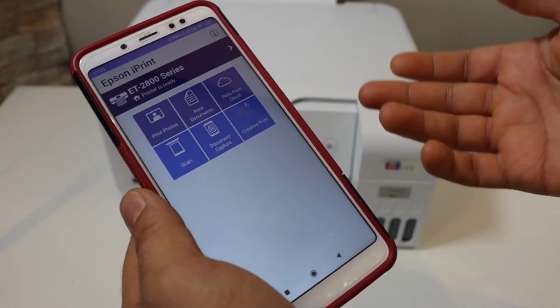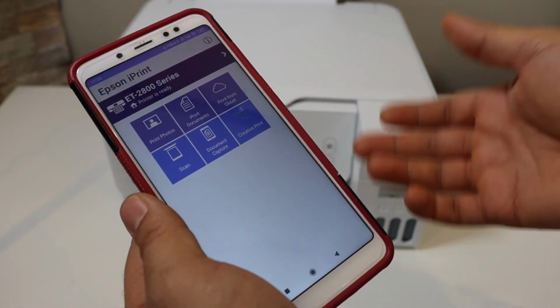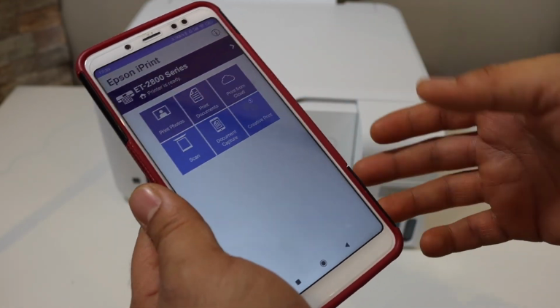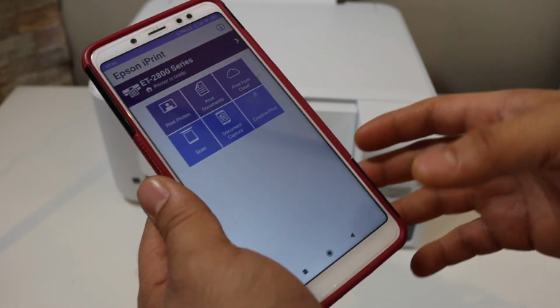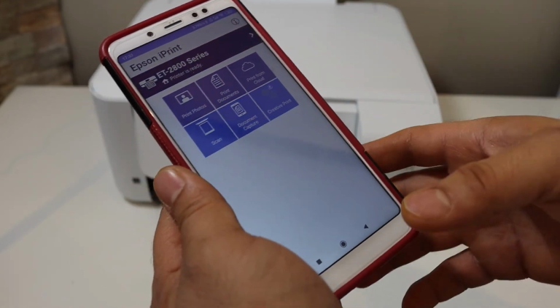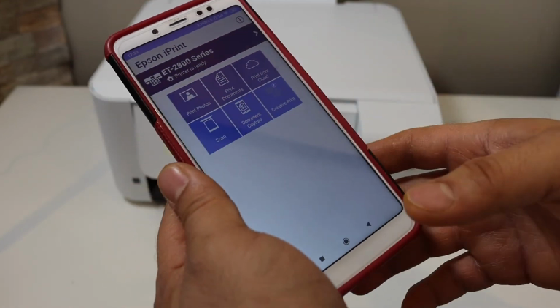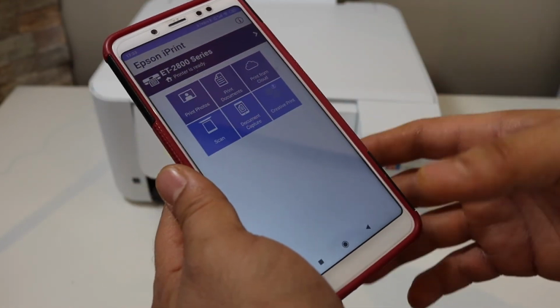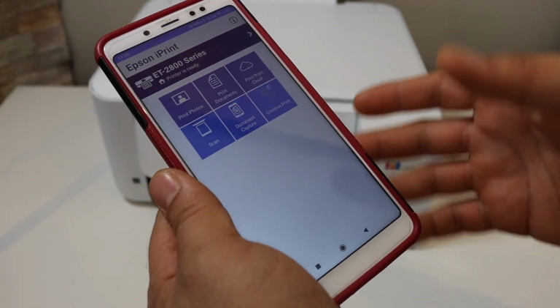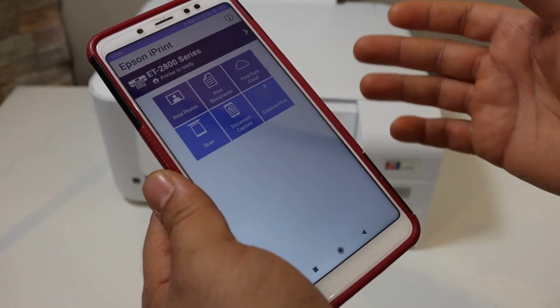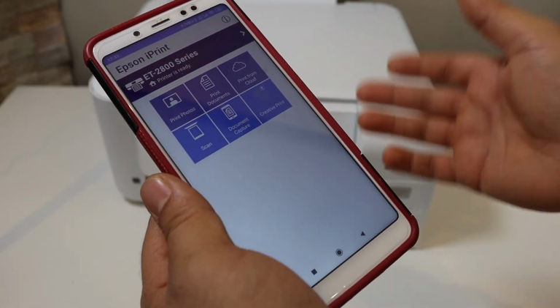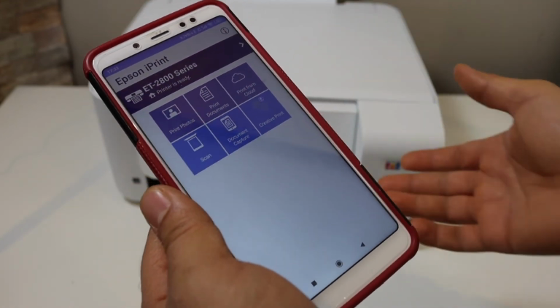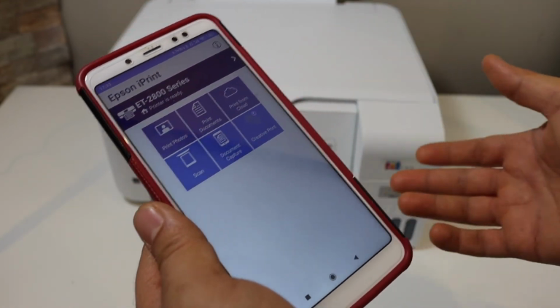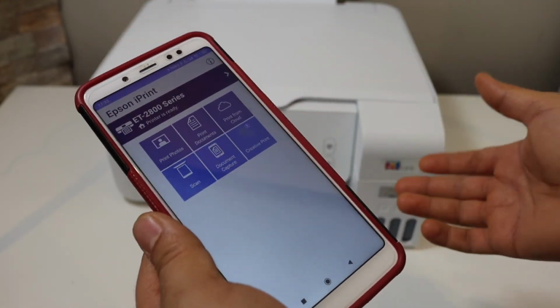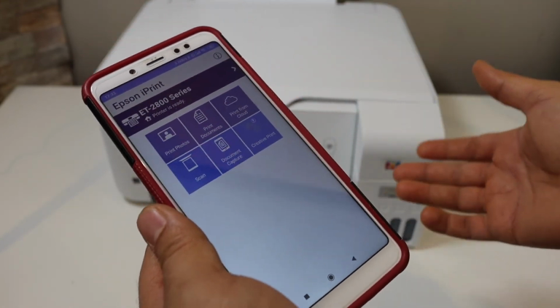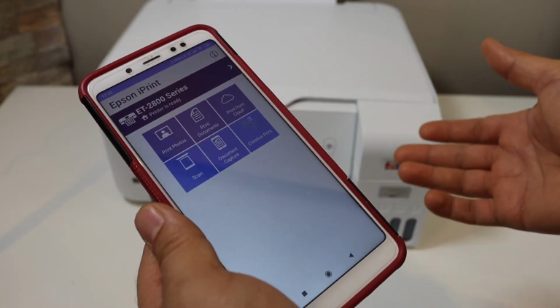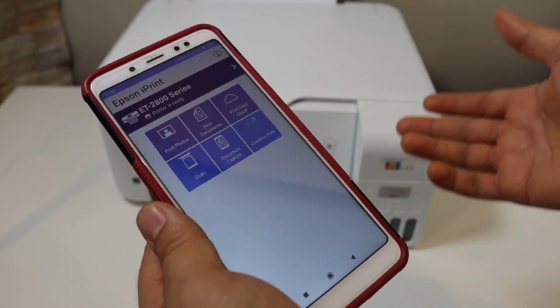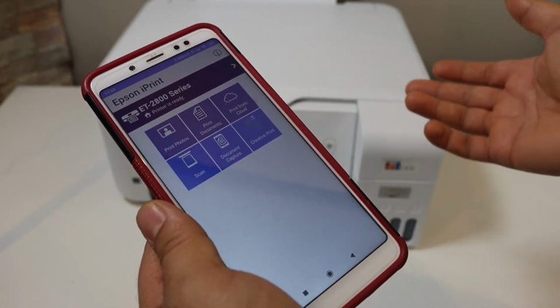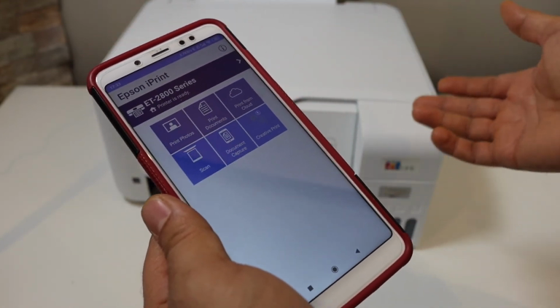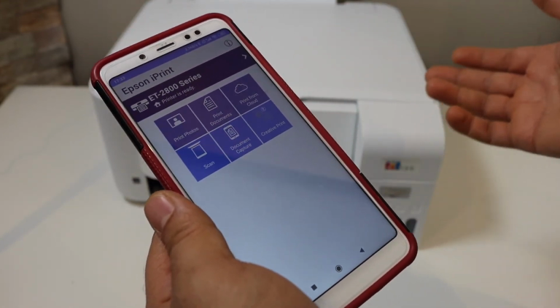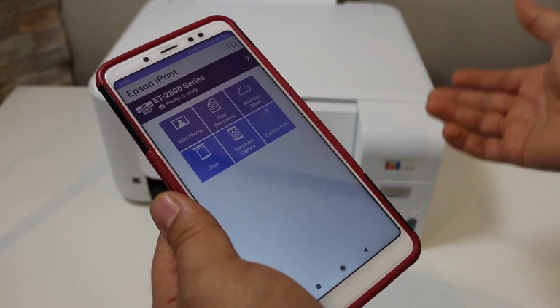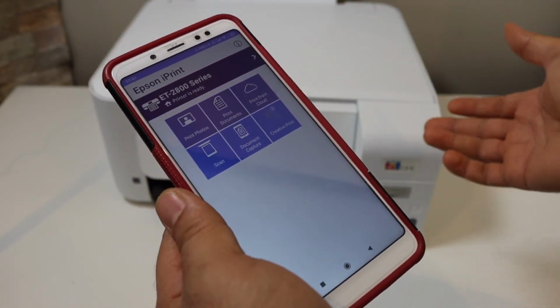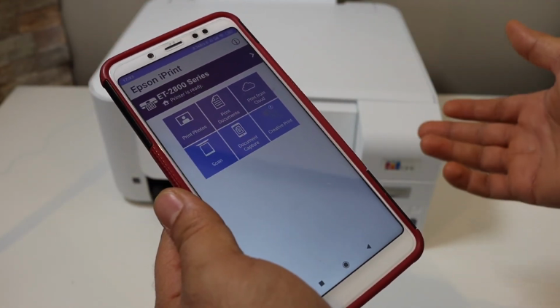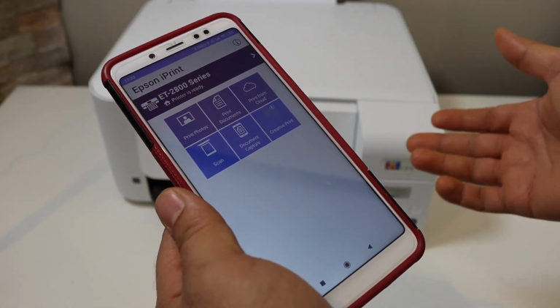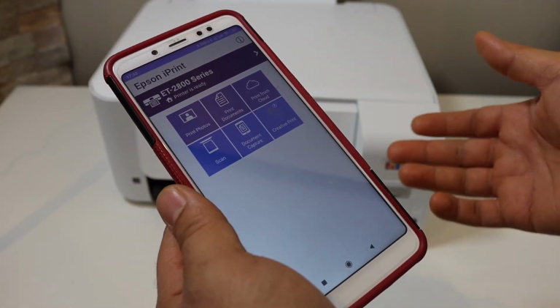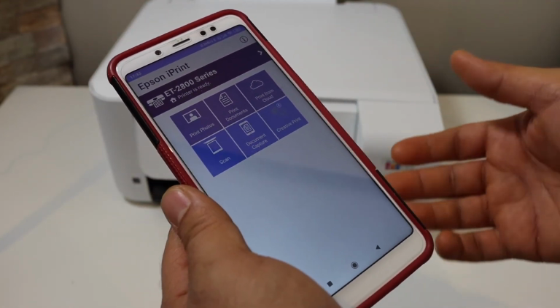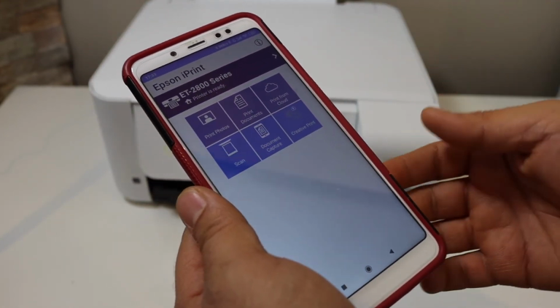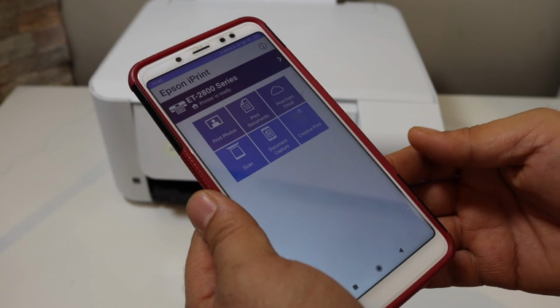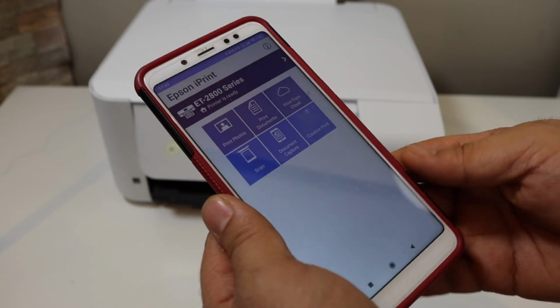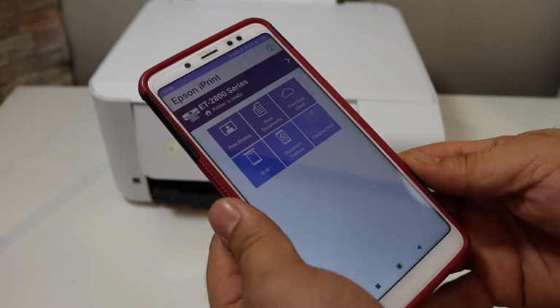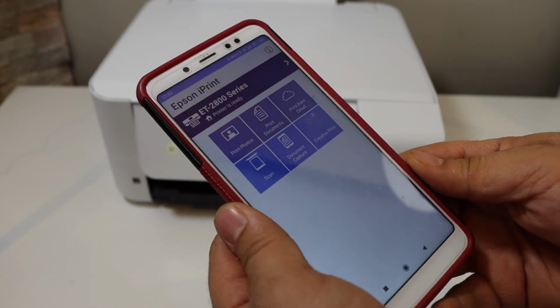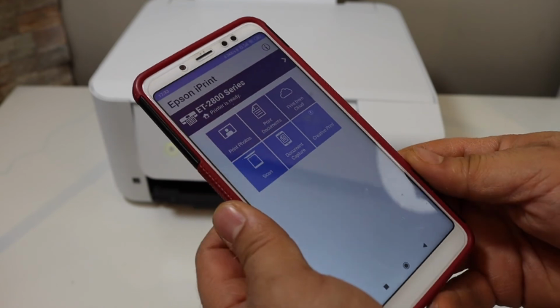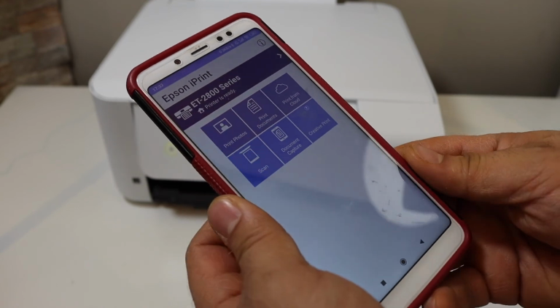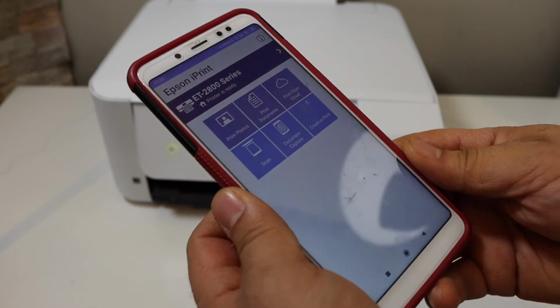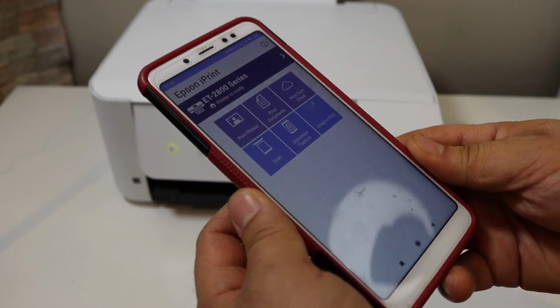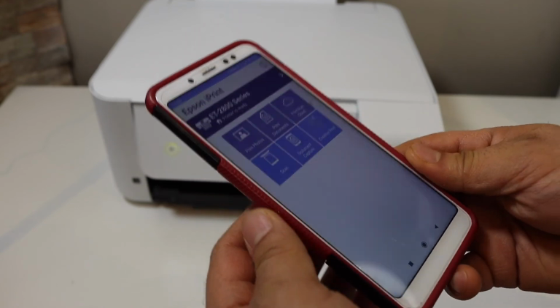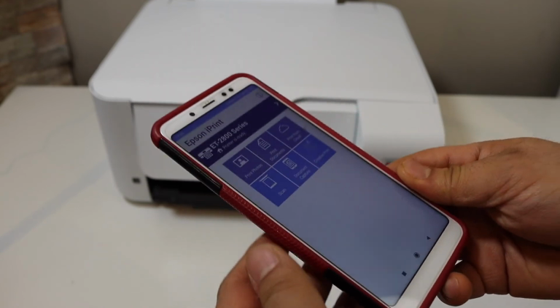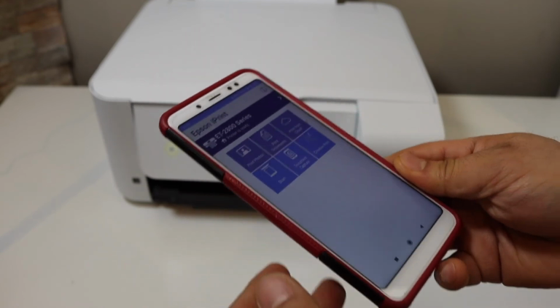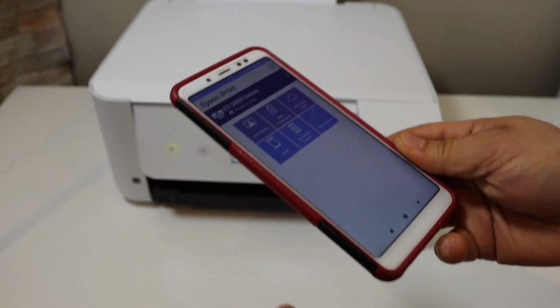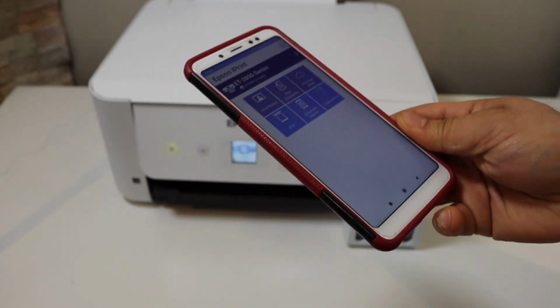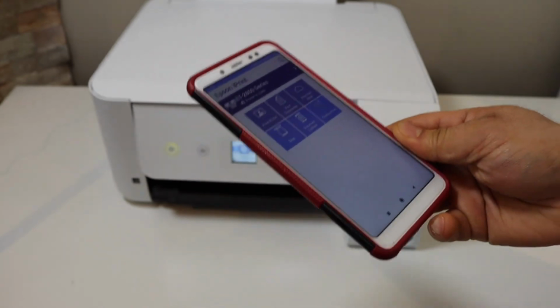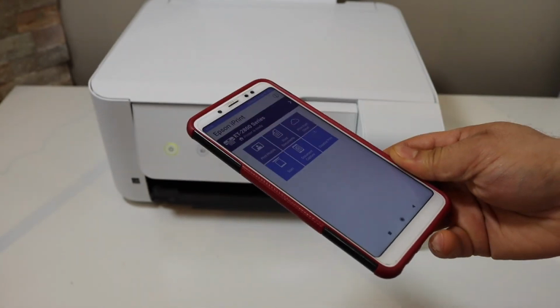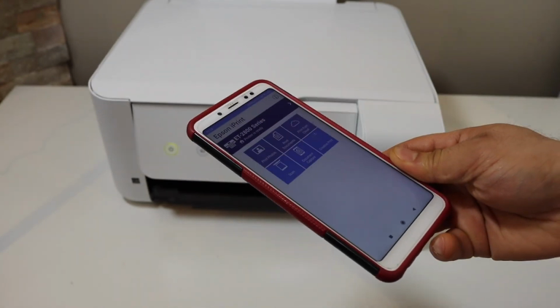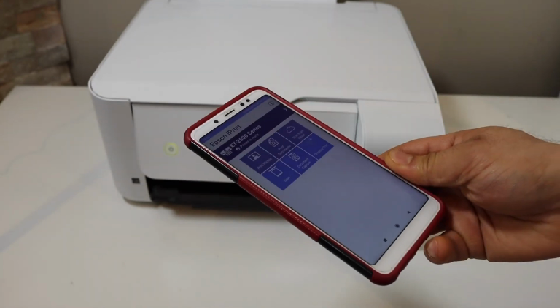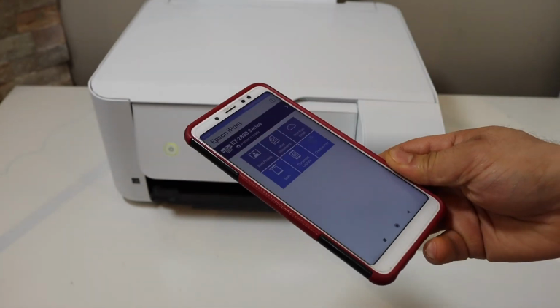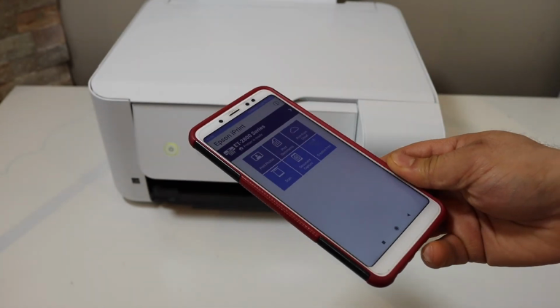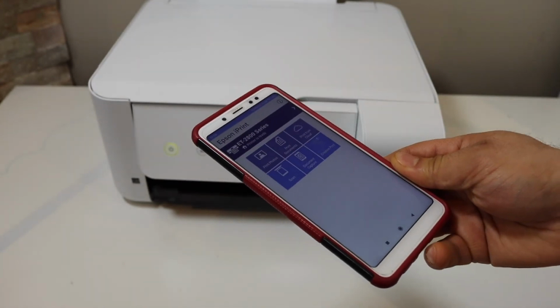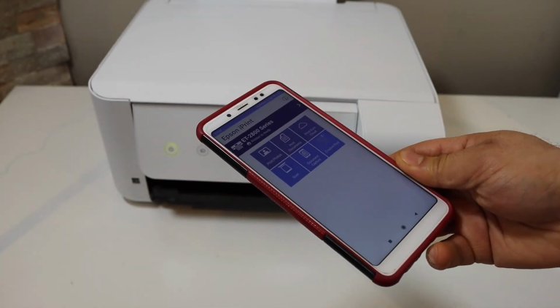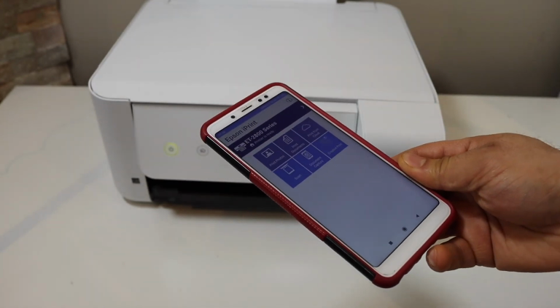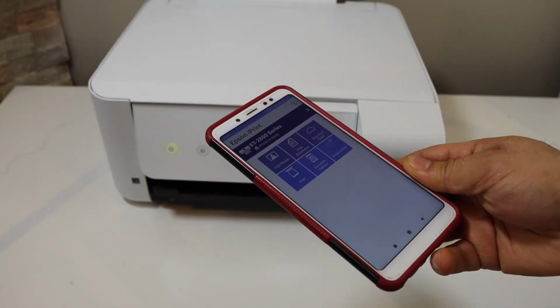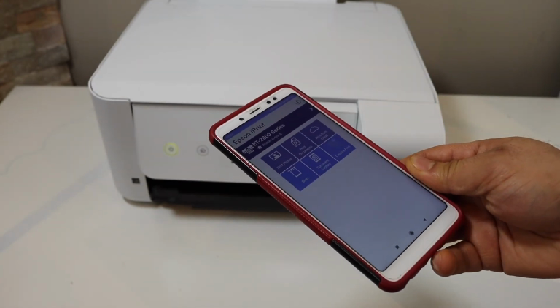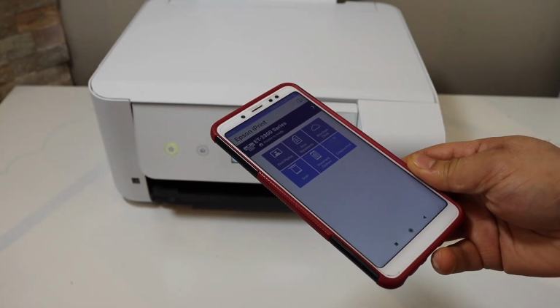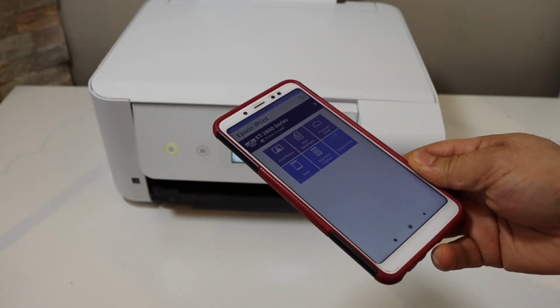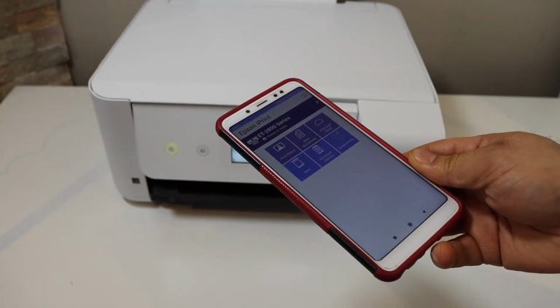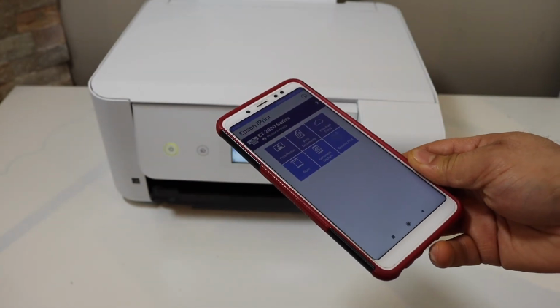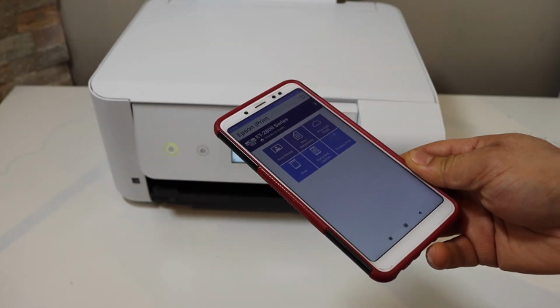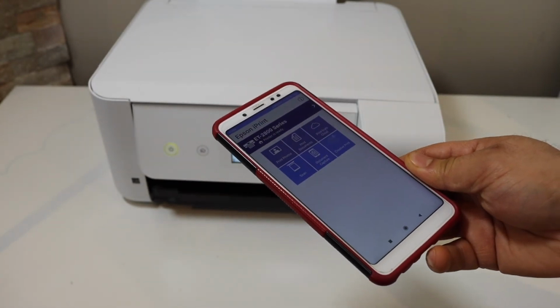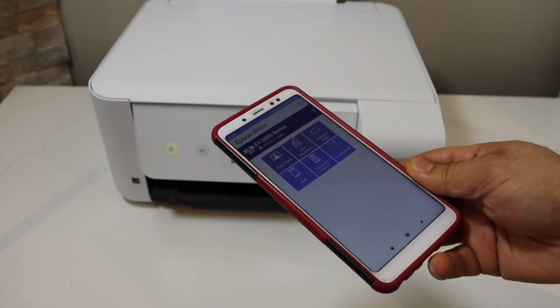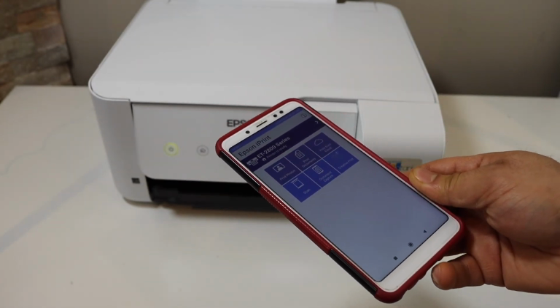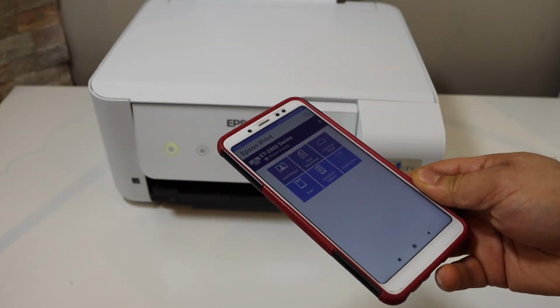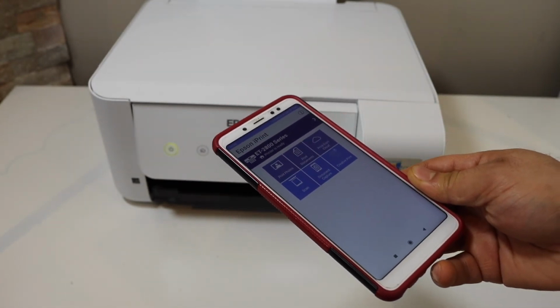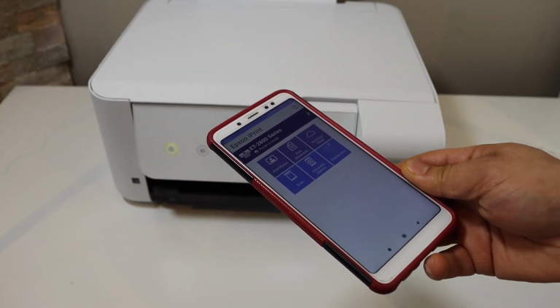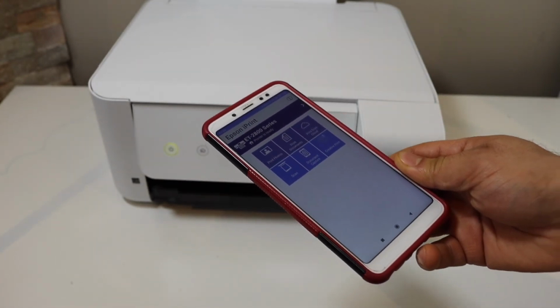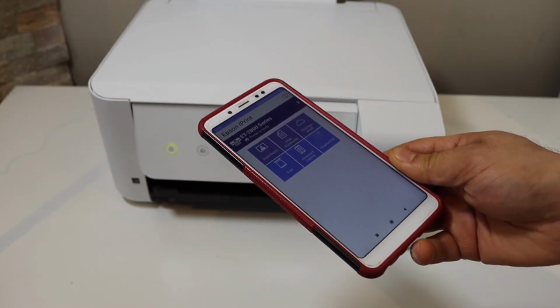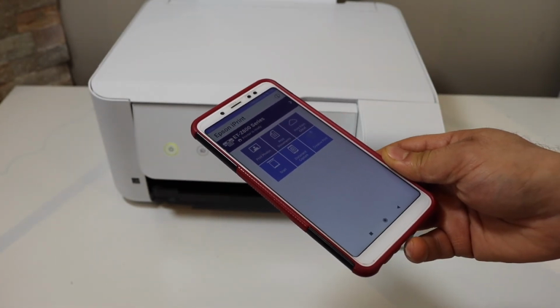From here we can start using it for wireless printing and scanning. This way we can easily set up the printer with the Android phone. Thanks for watching.